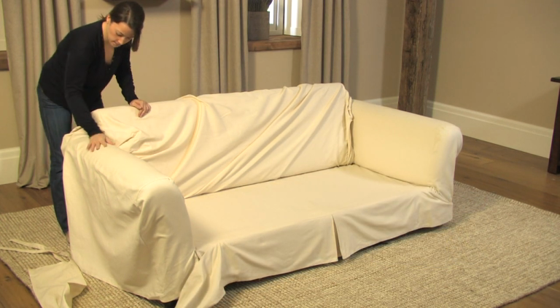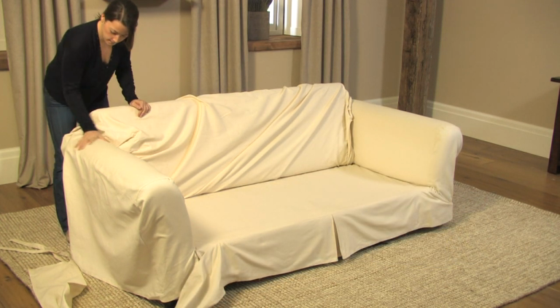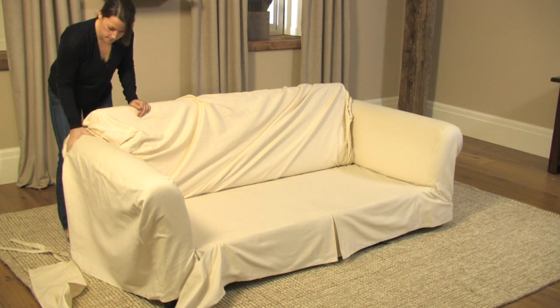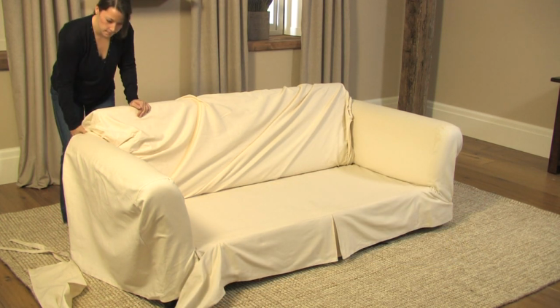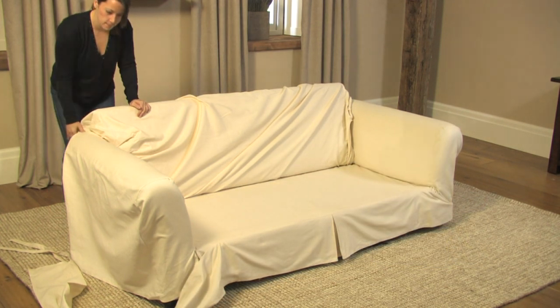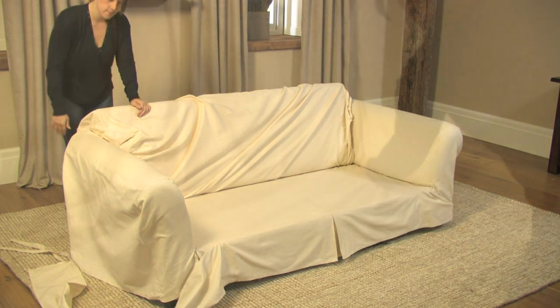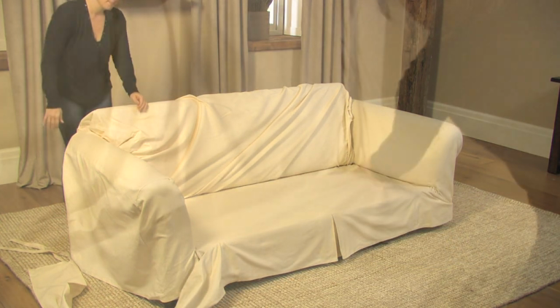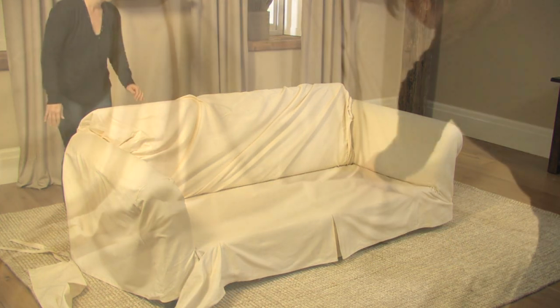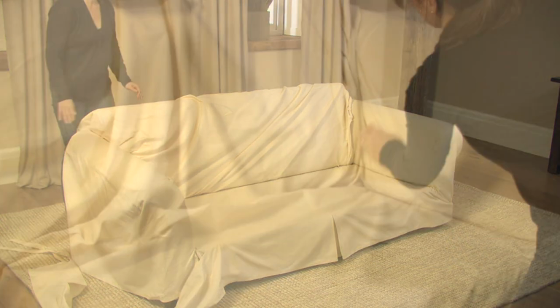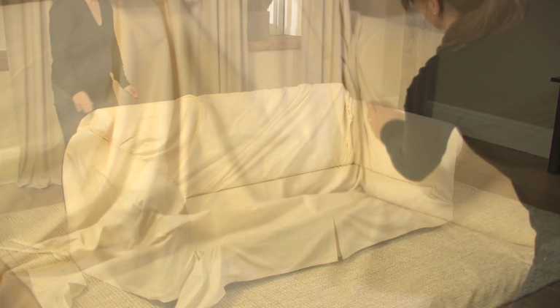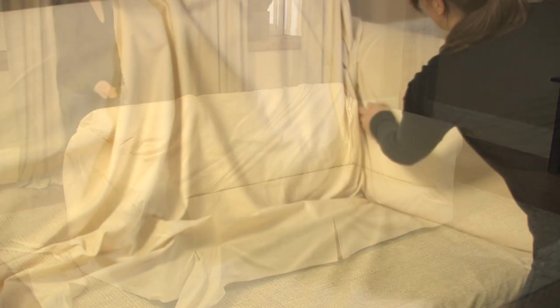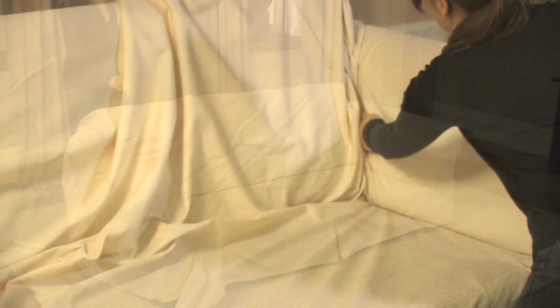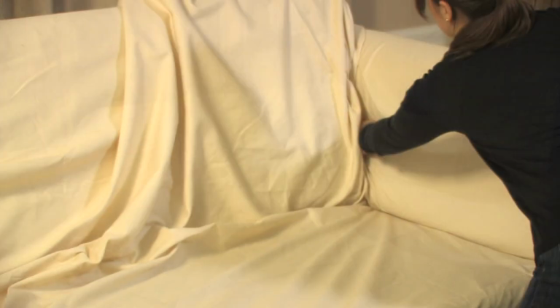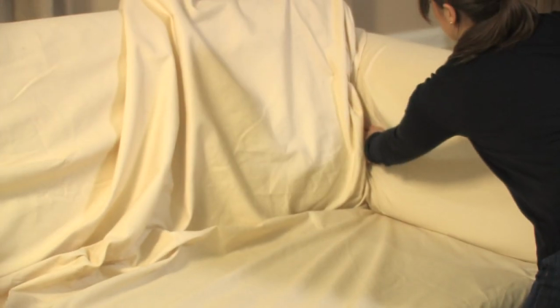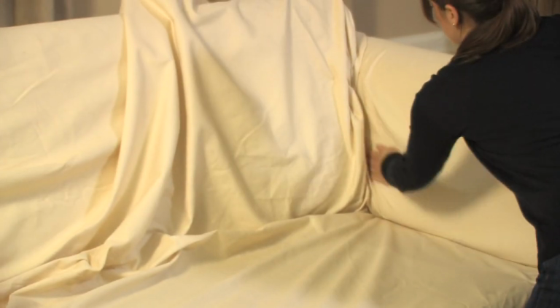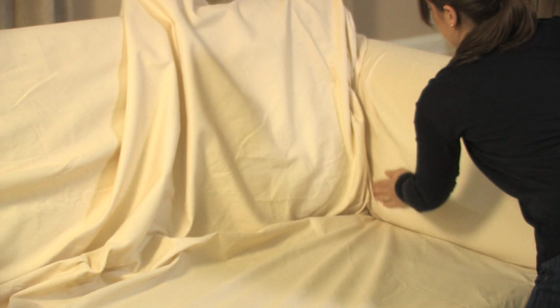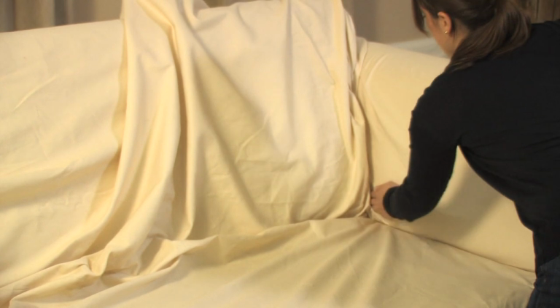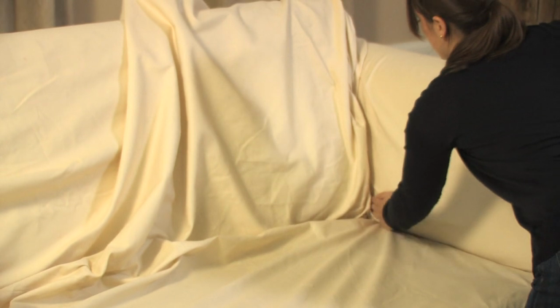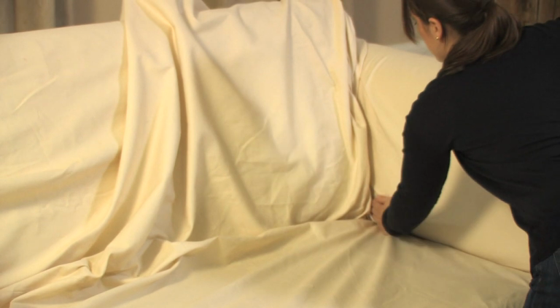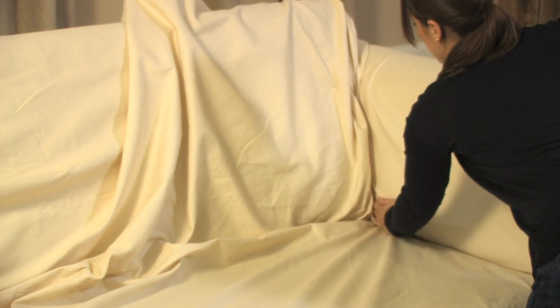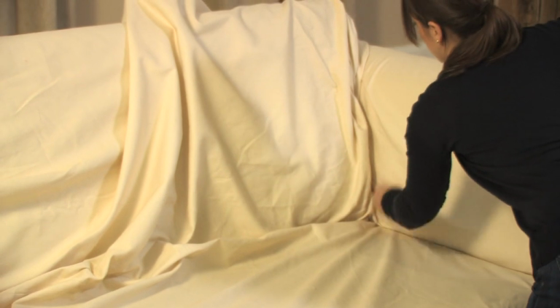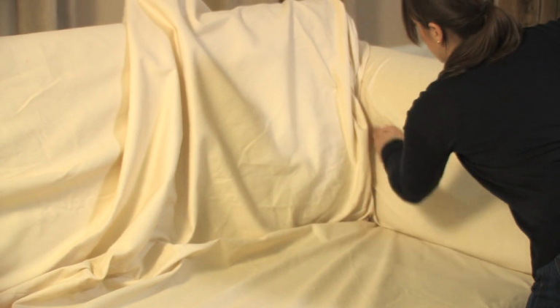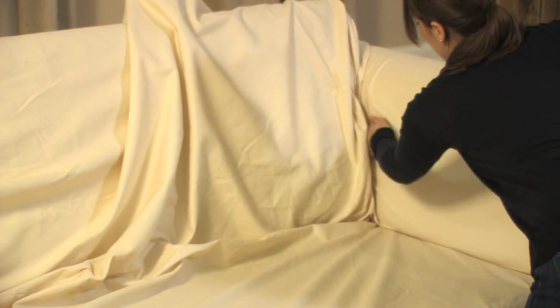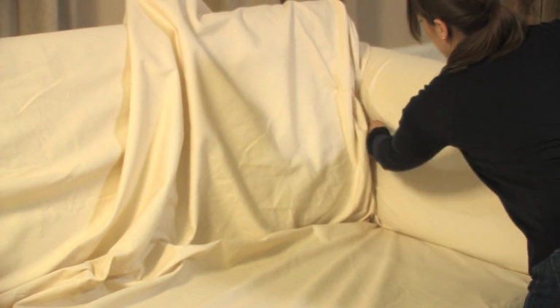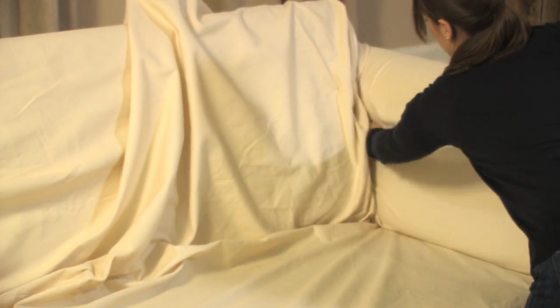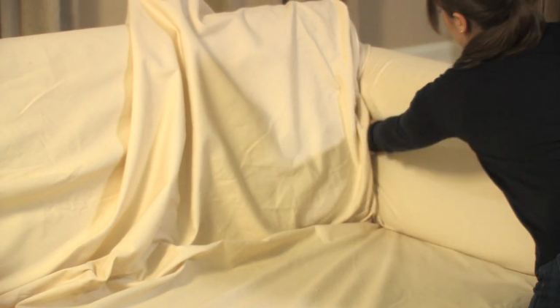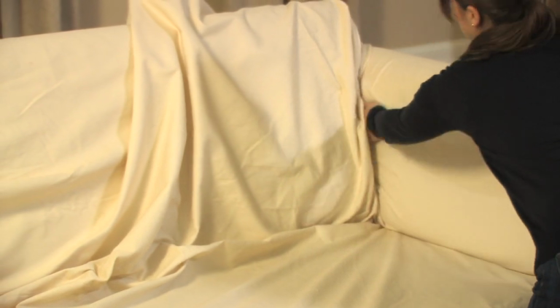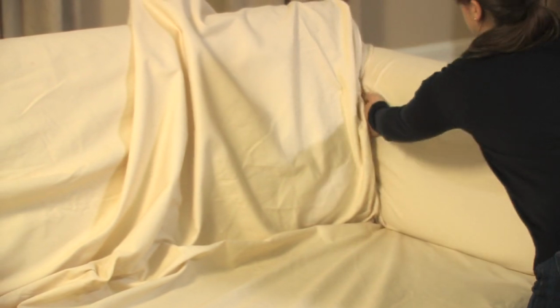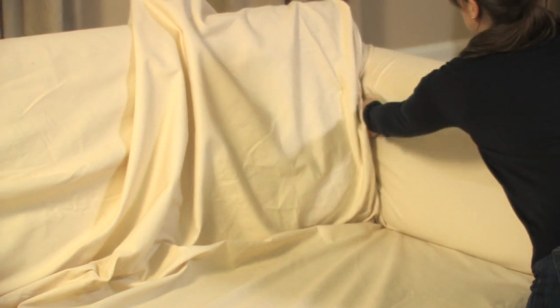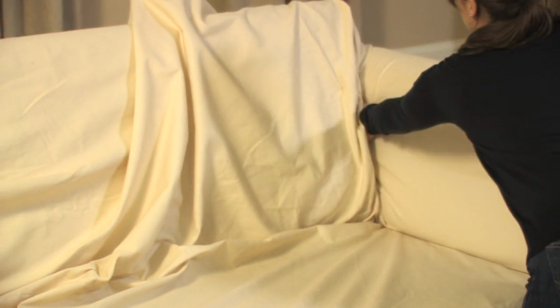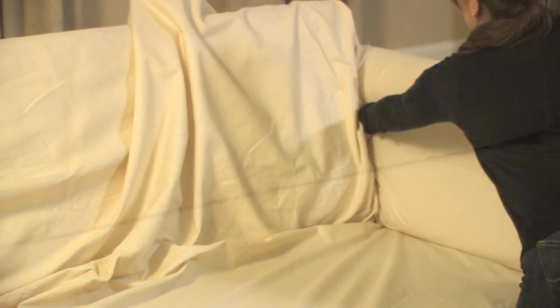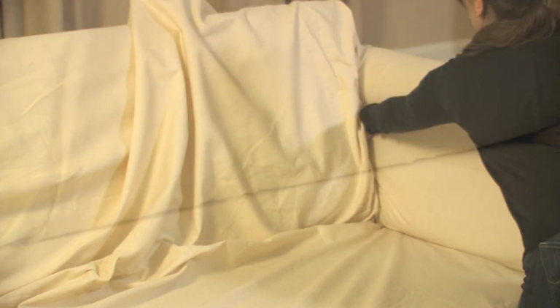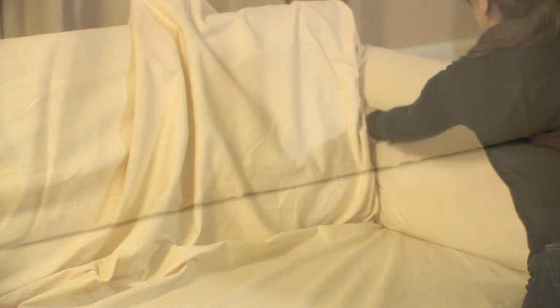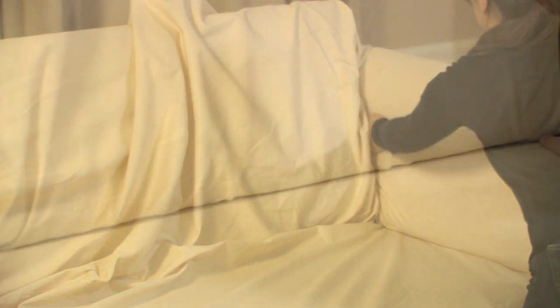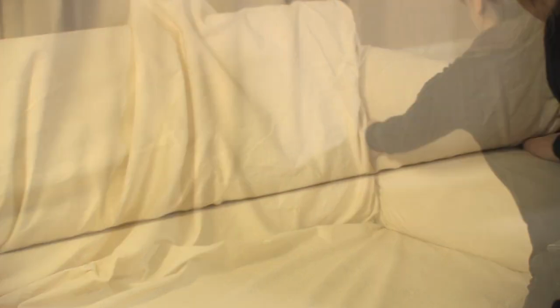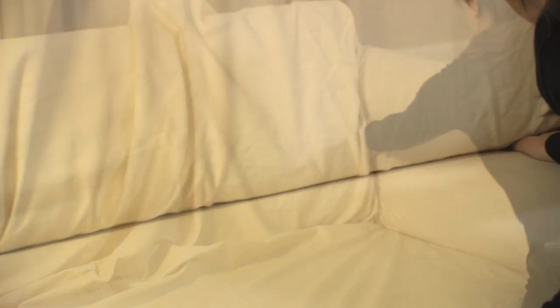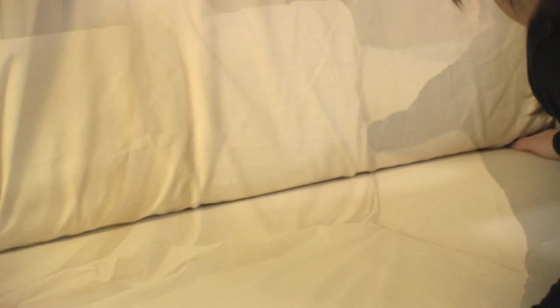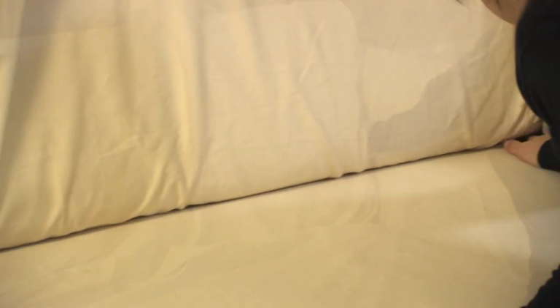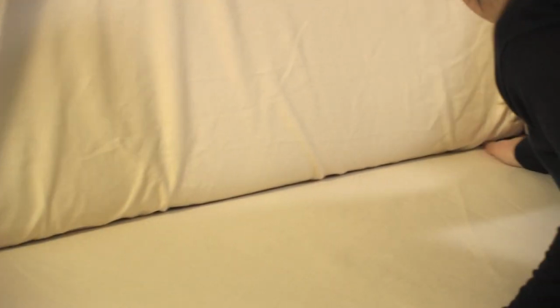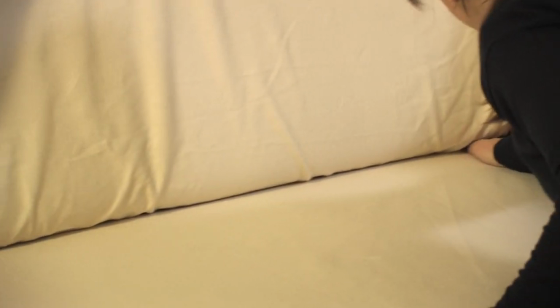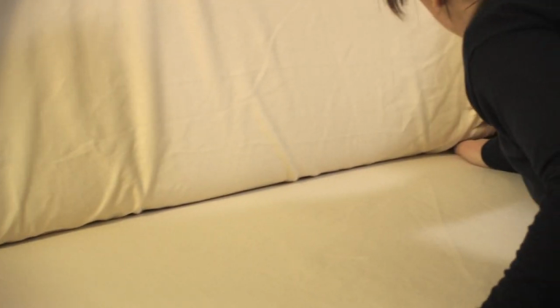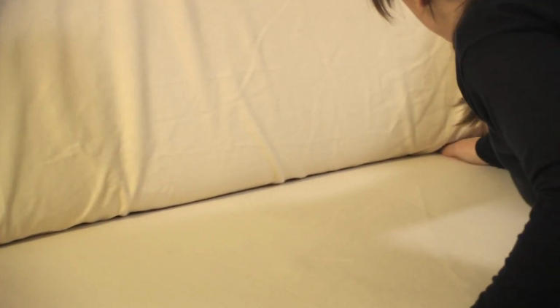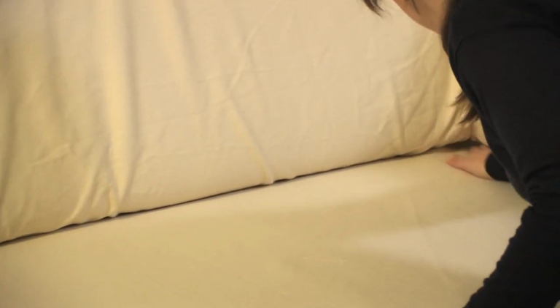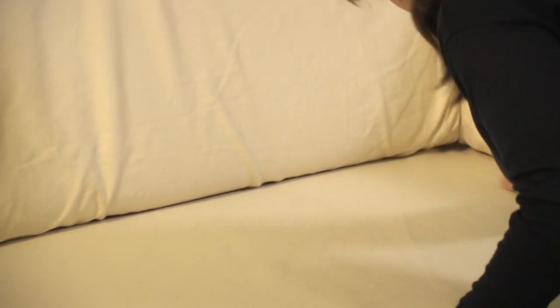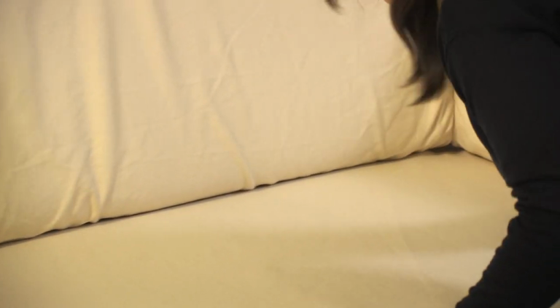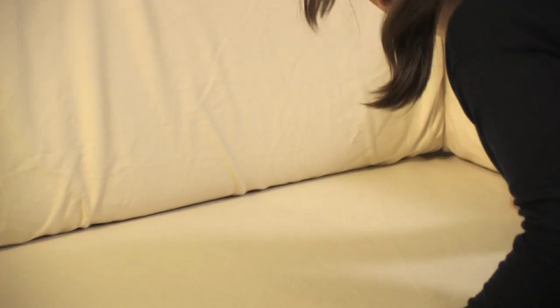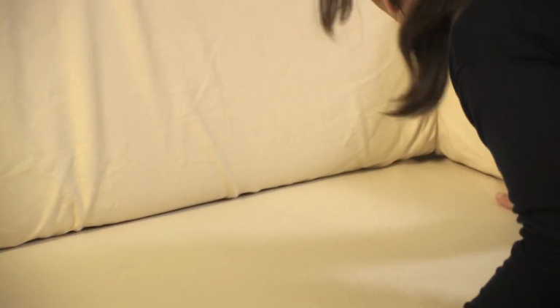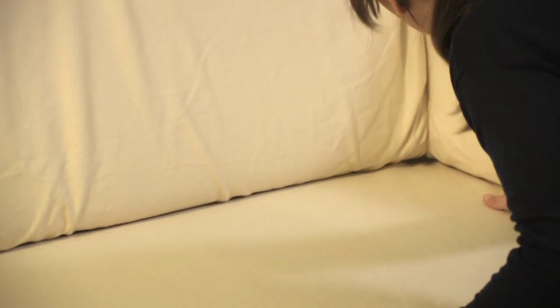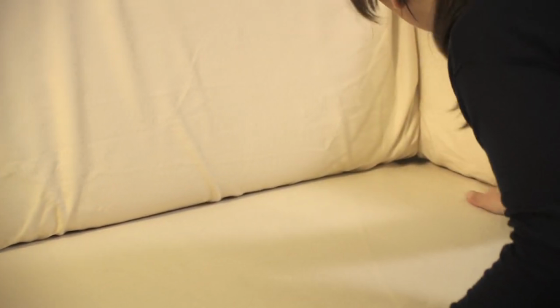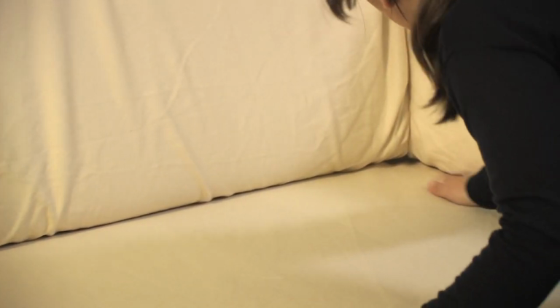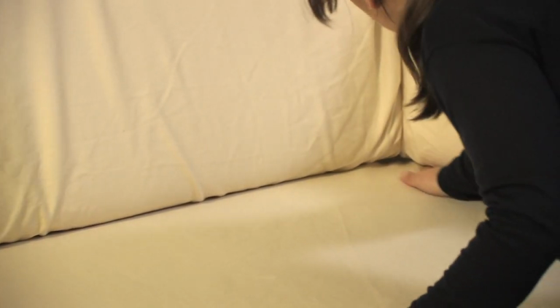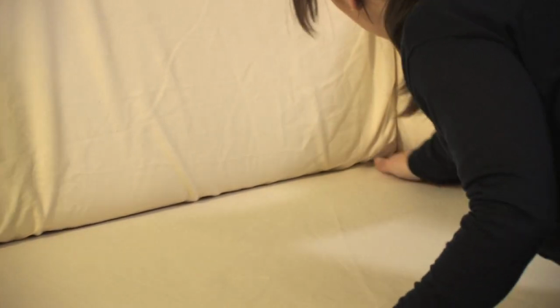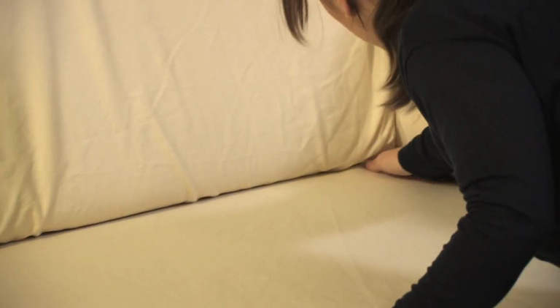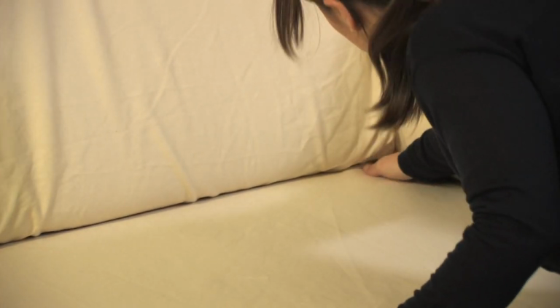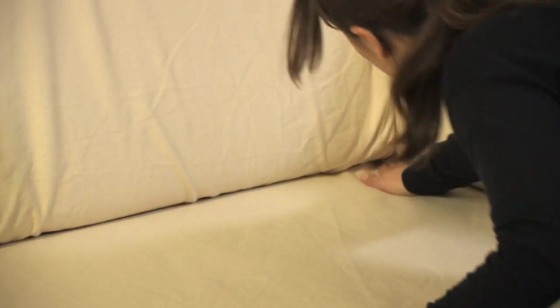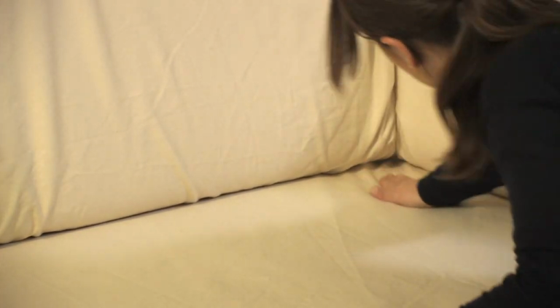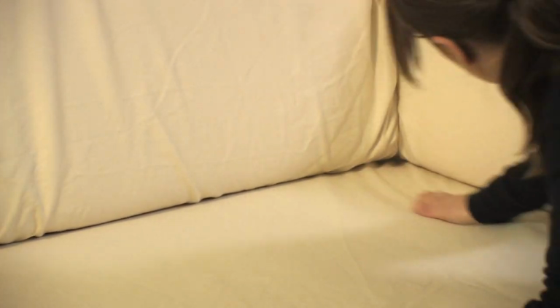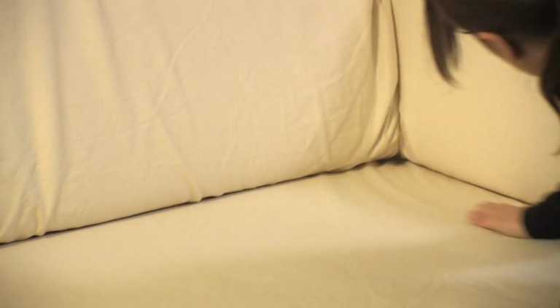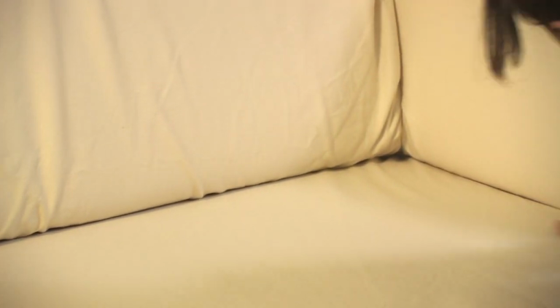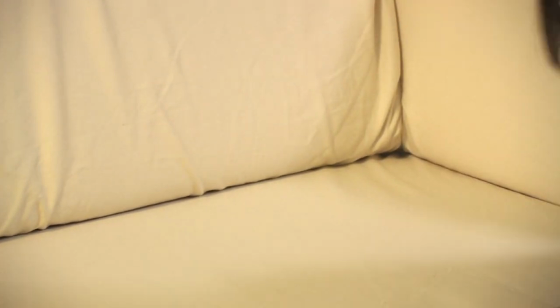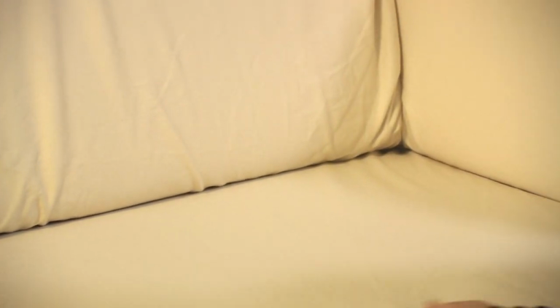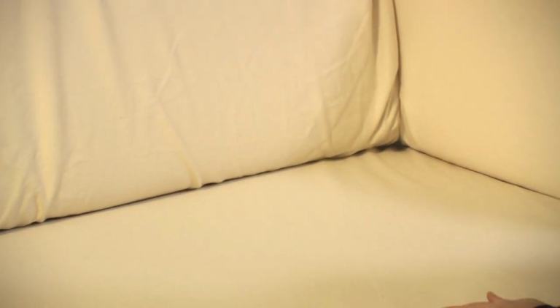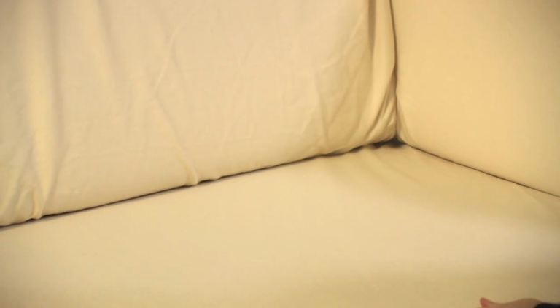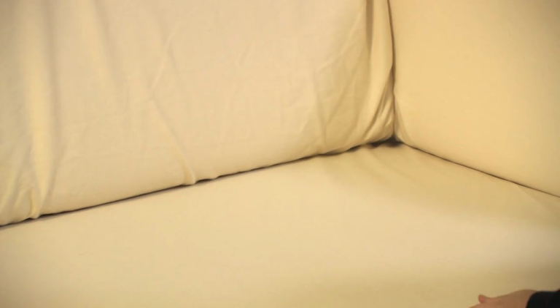Tuck any extra fabric into the crevices of the sofa base while leaving enough fabric on the front of the sofa to the desired length.